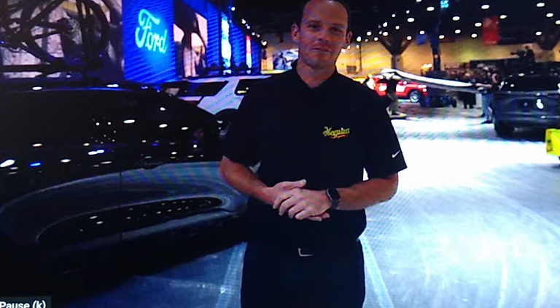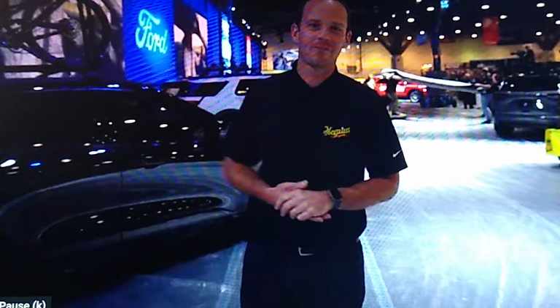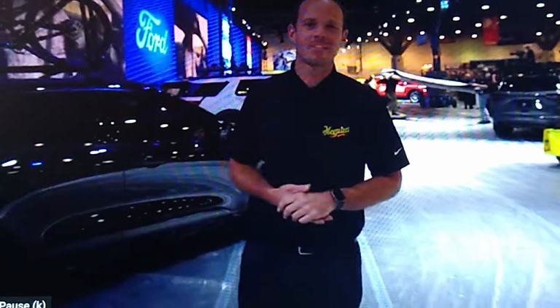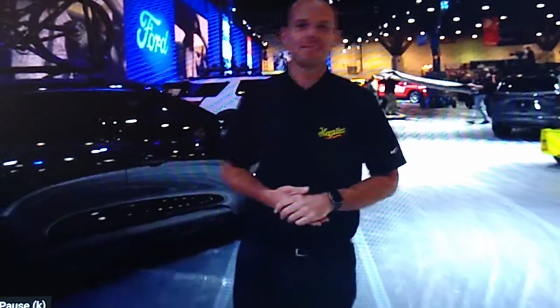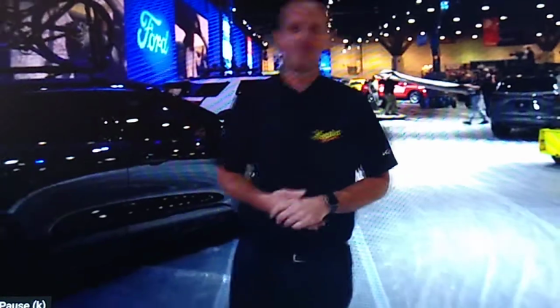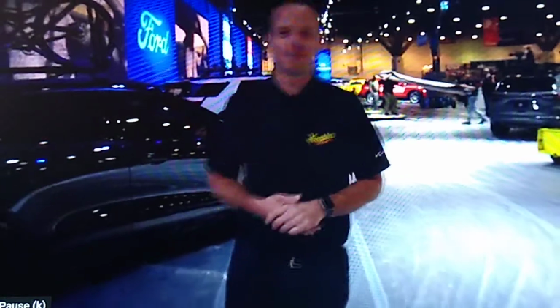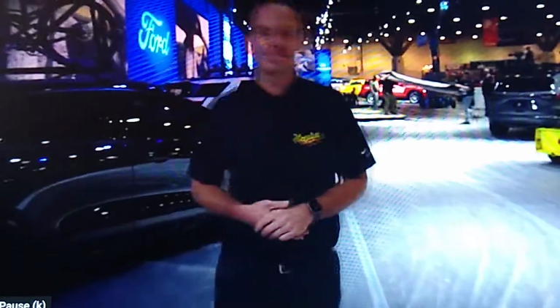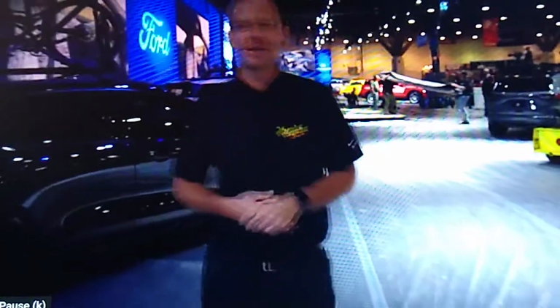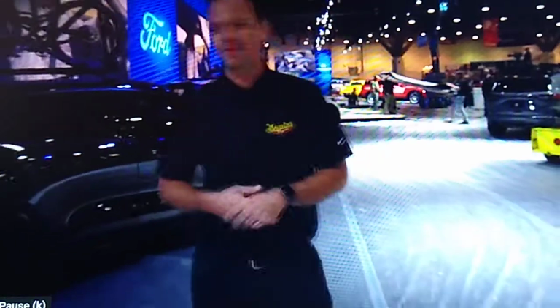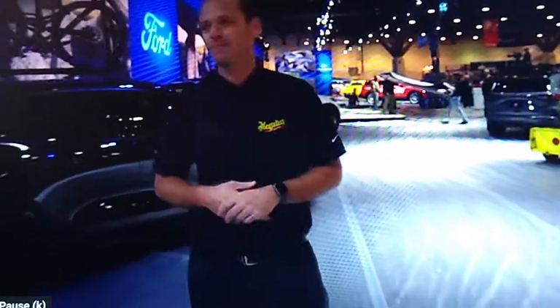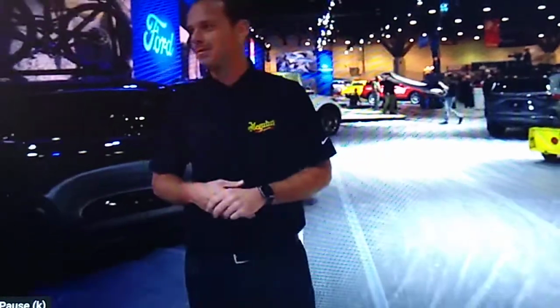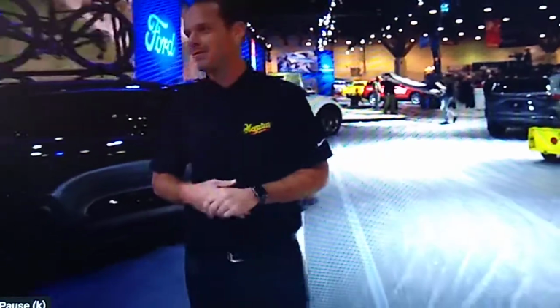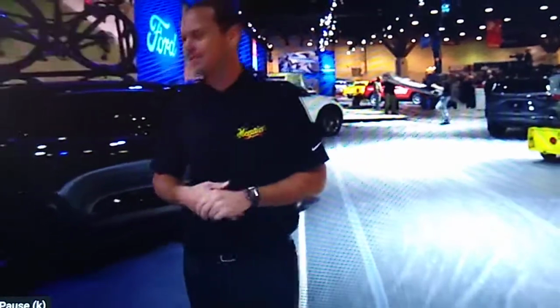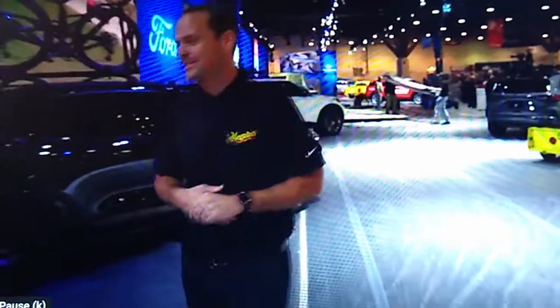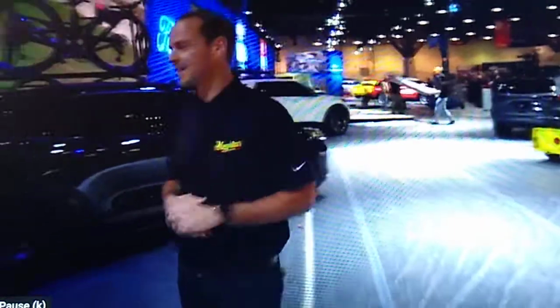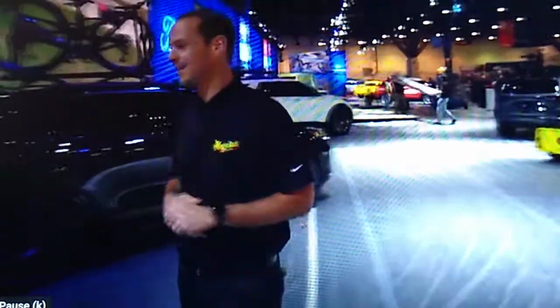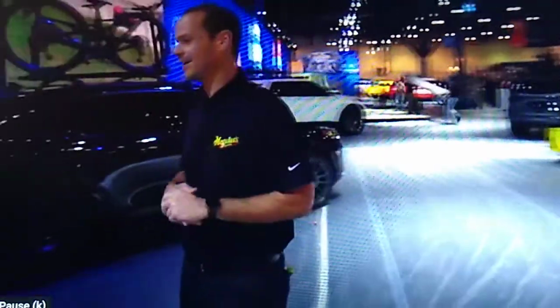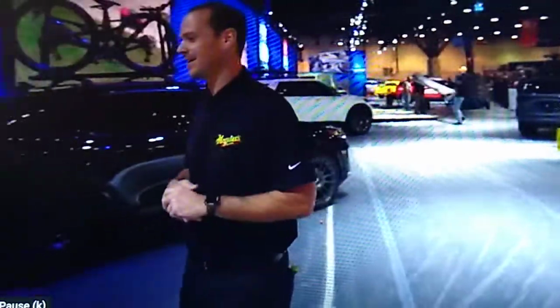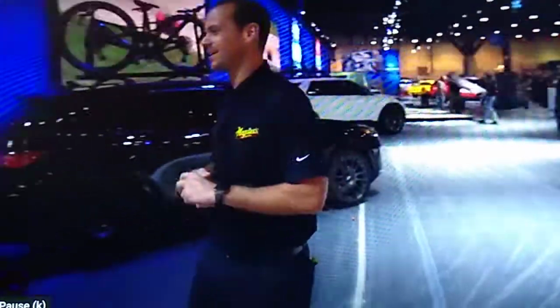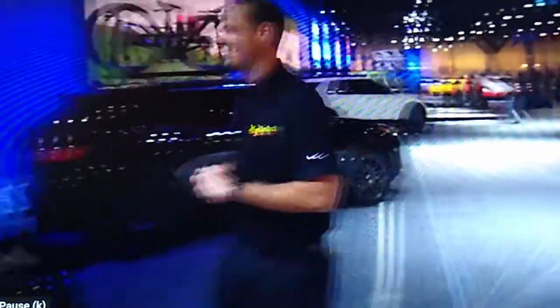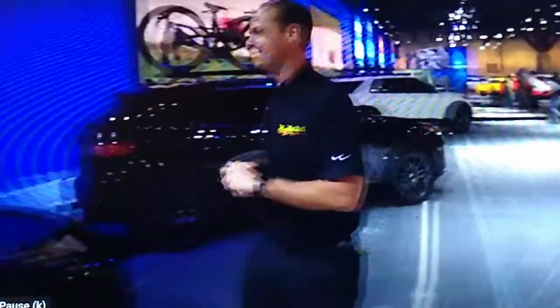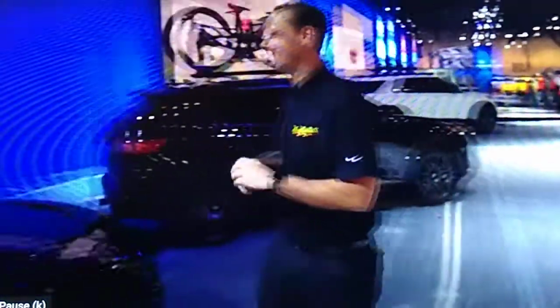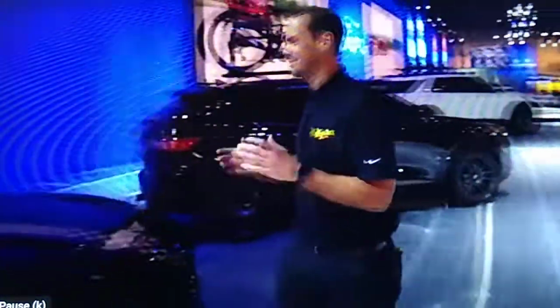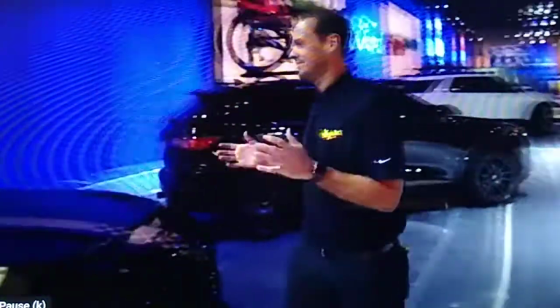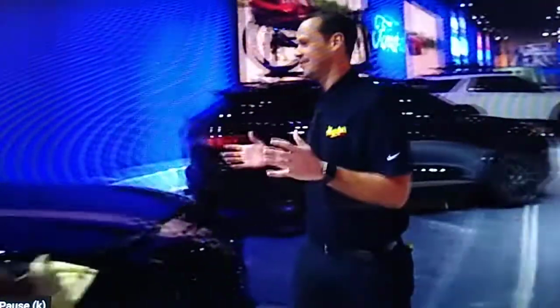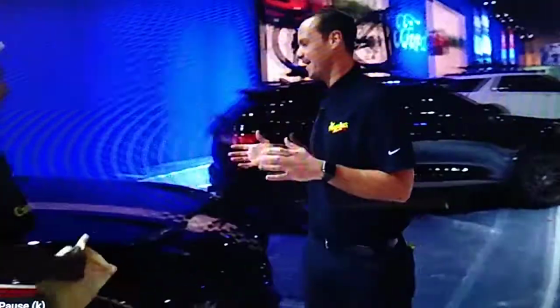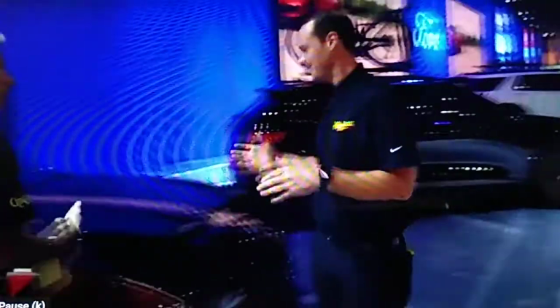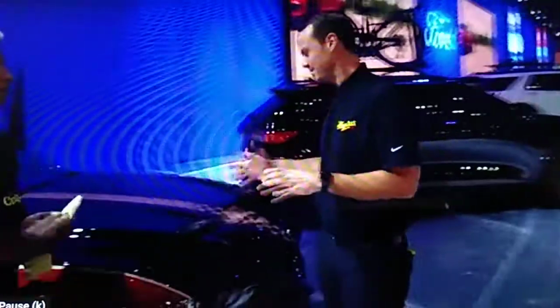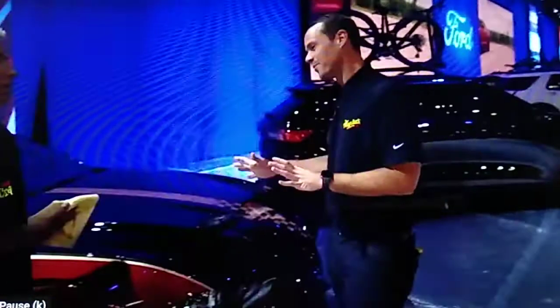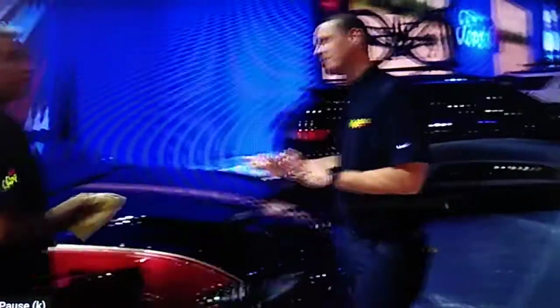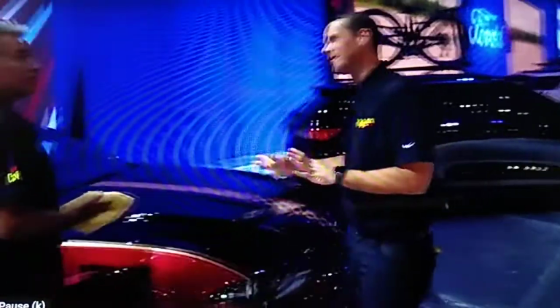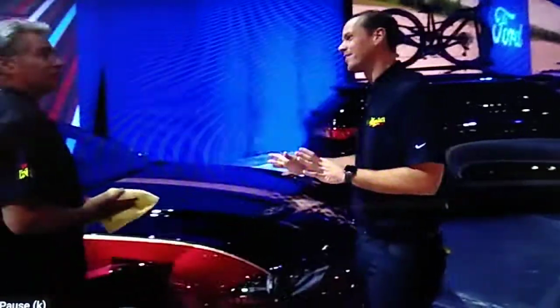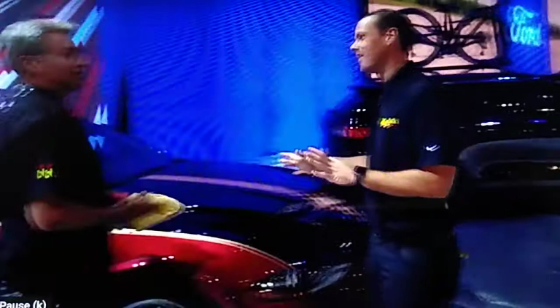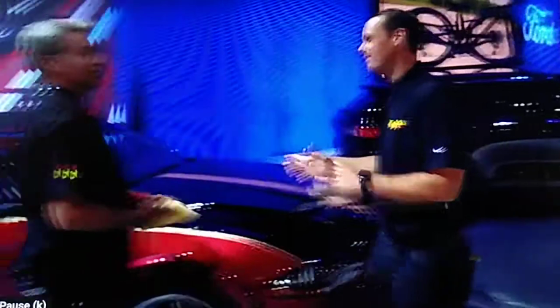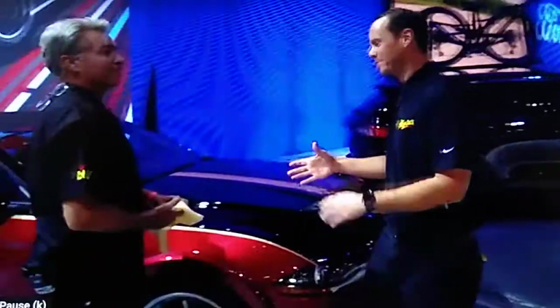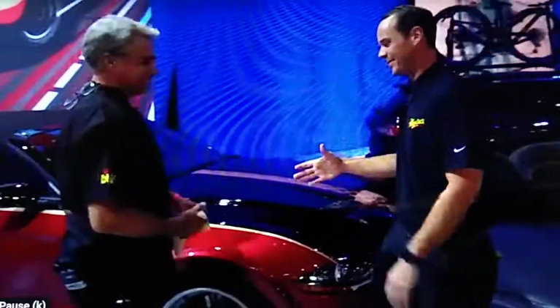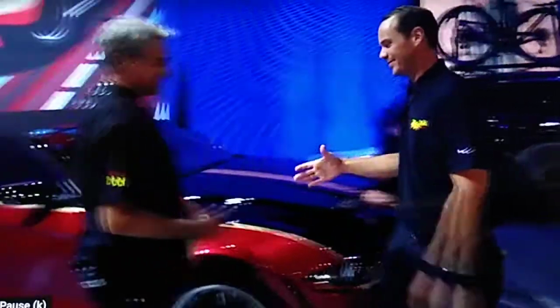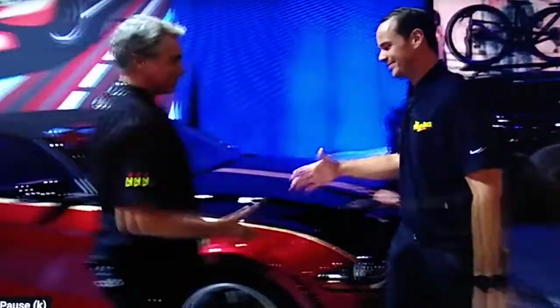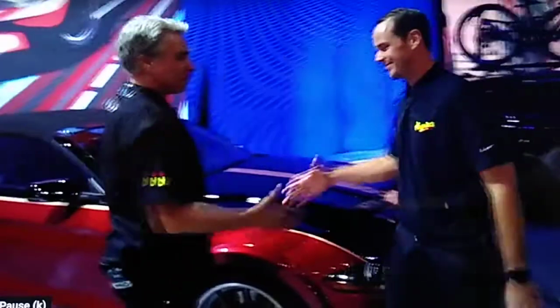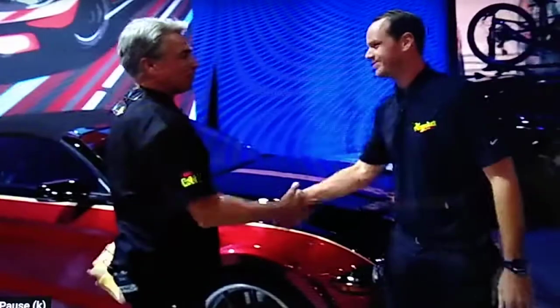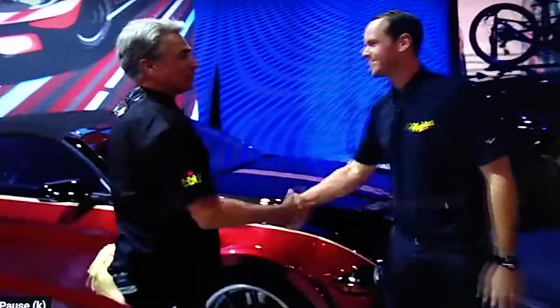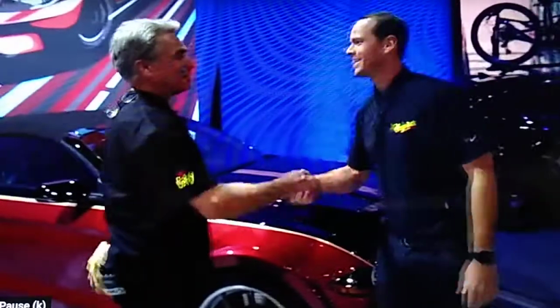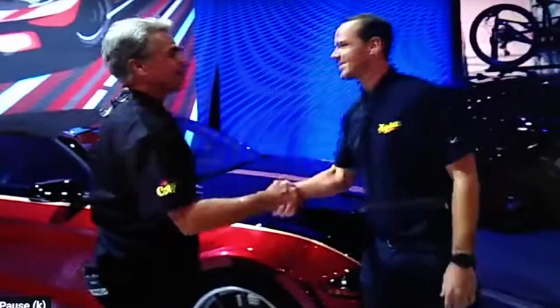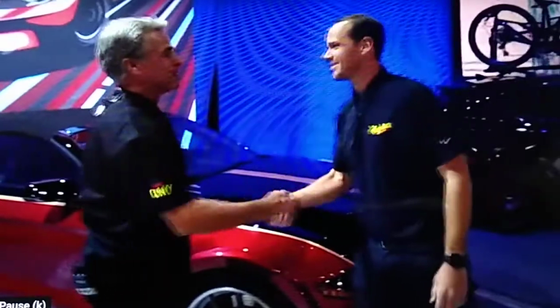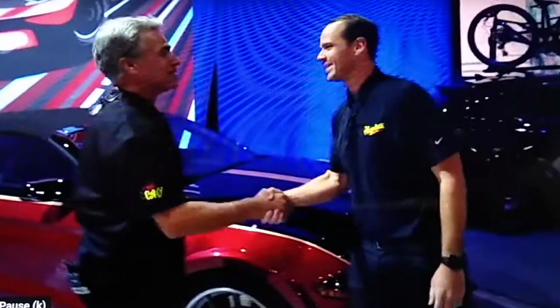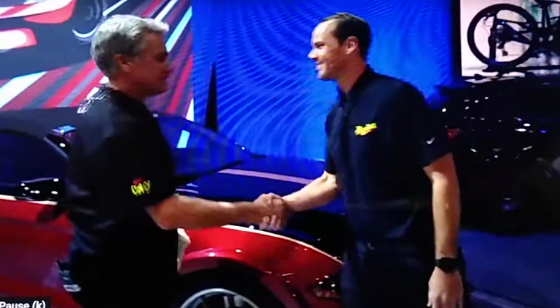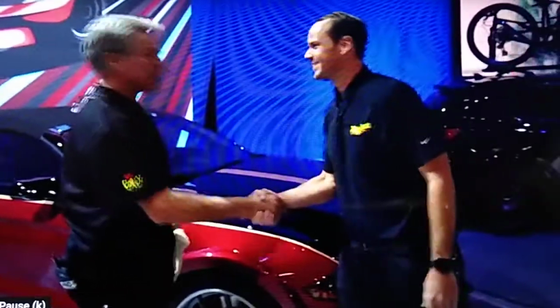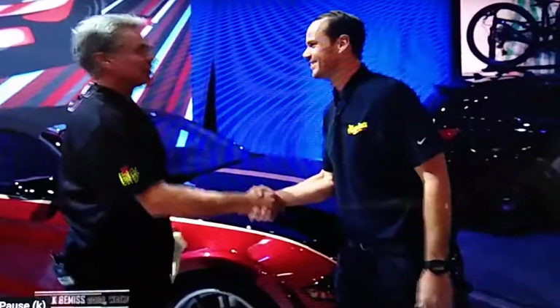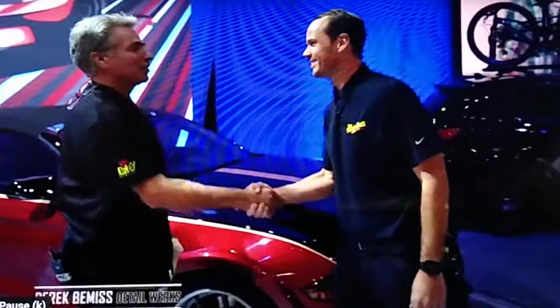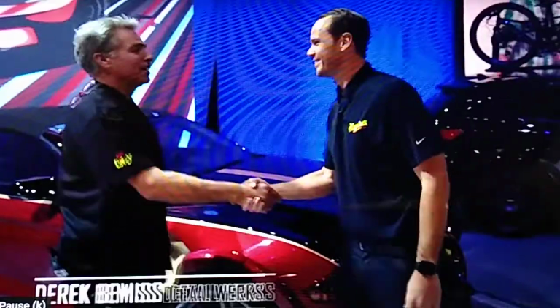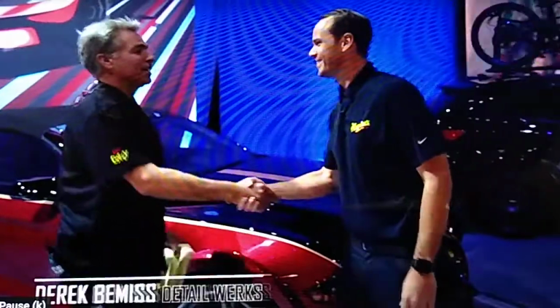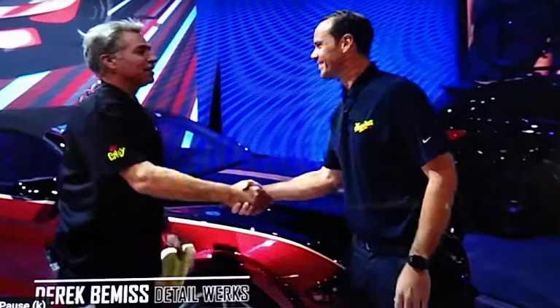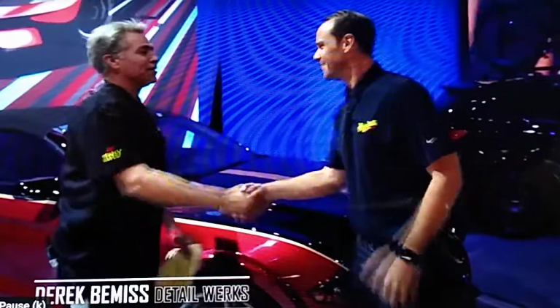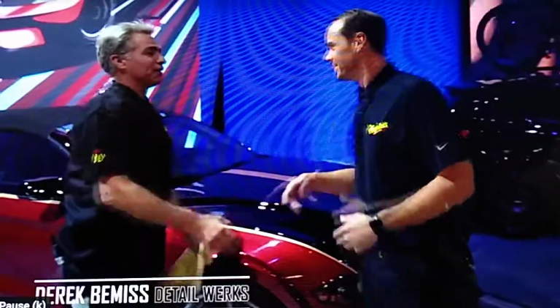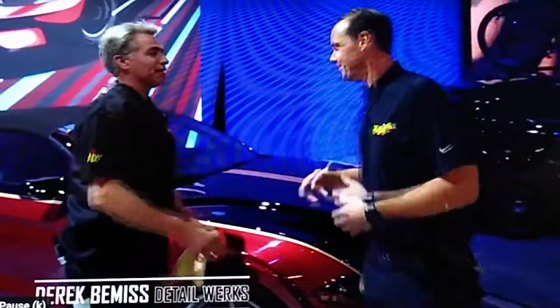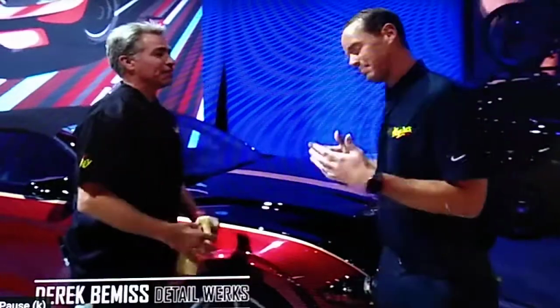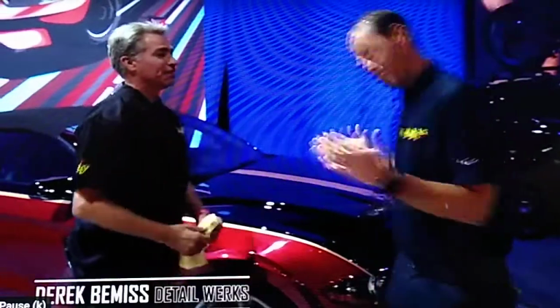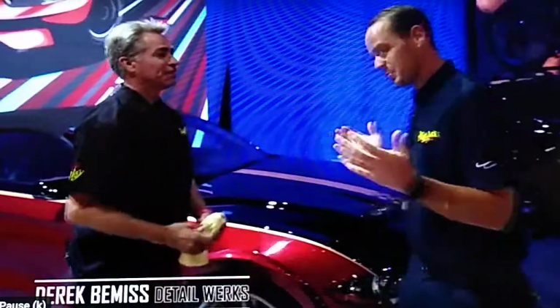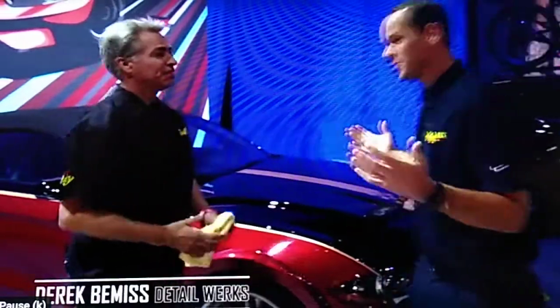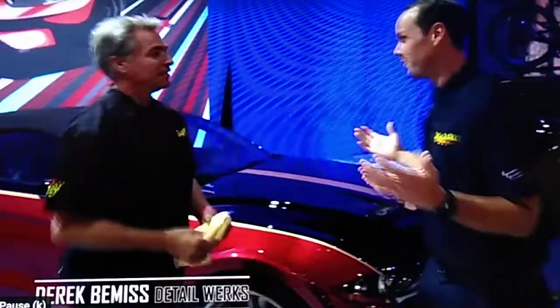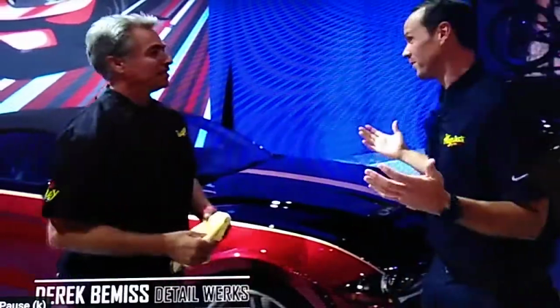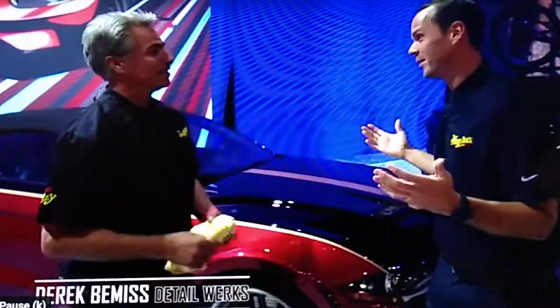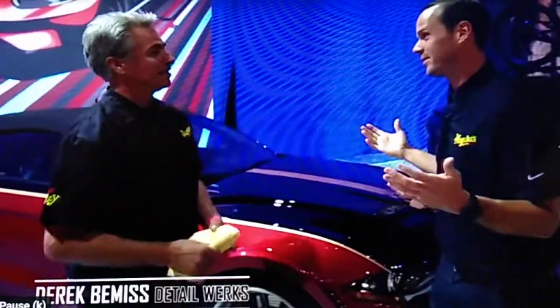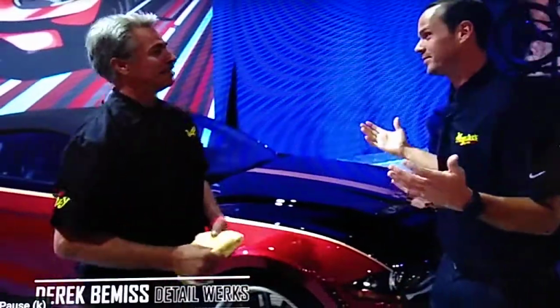One of our team members, Derek Bemis. Derek, don't mean to interrupt, but how are you doing, man? Doing great. How are you doing? I'm doing really well.